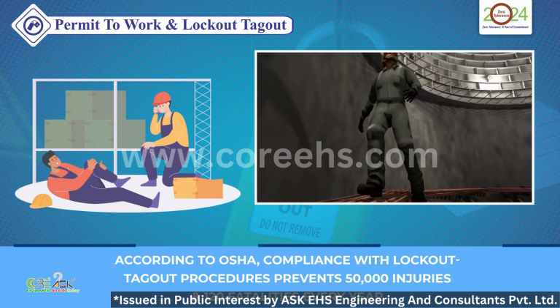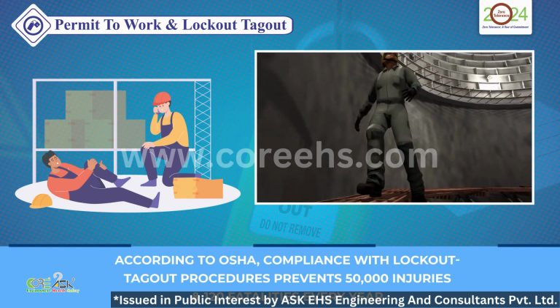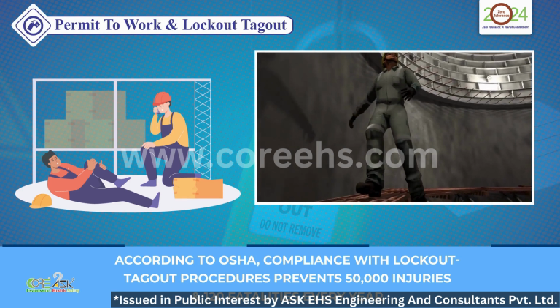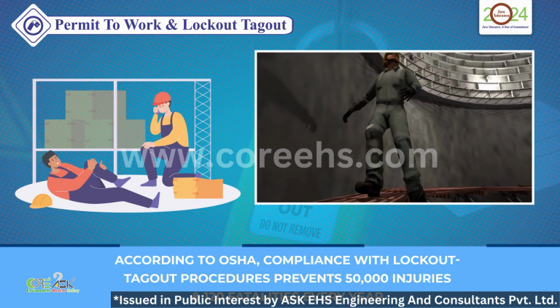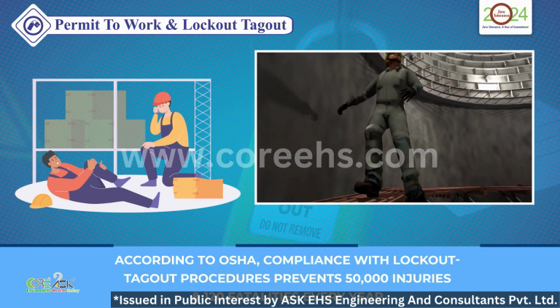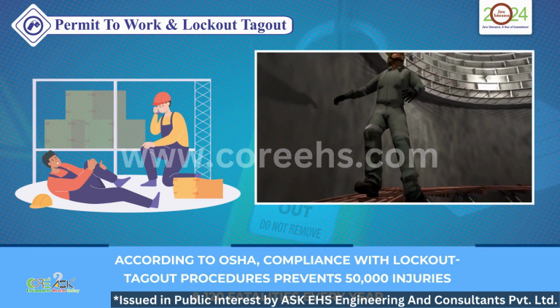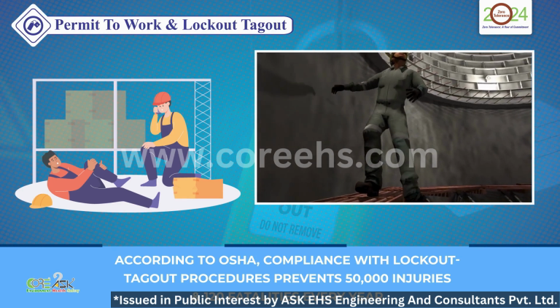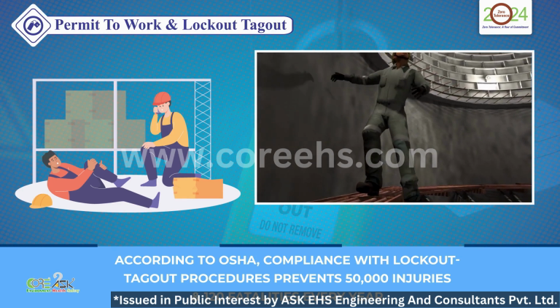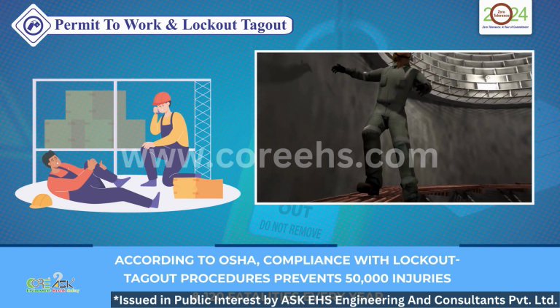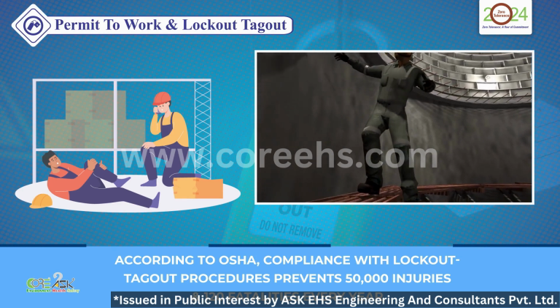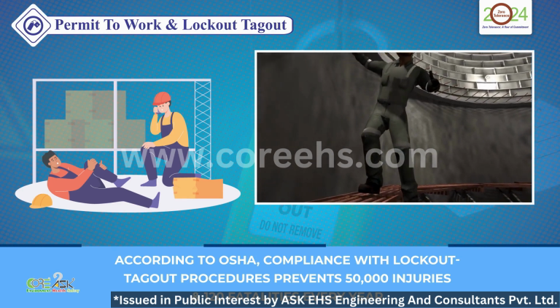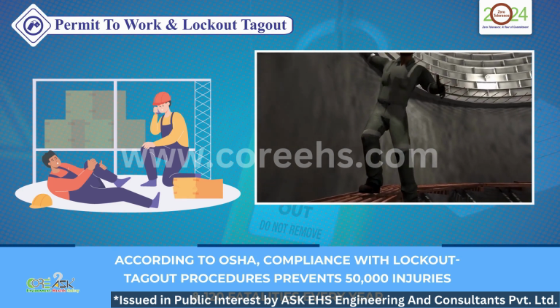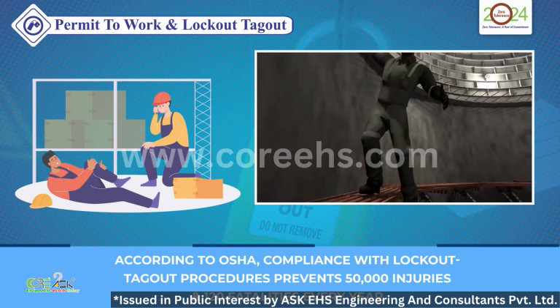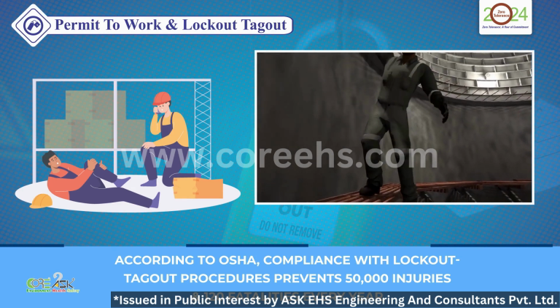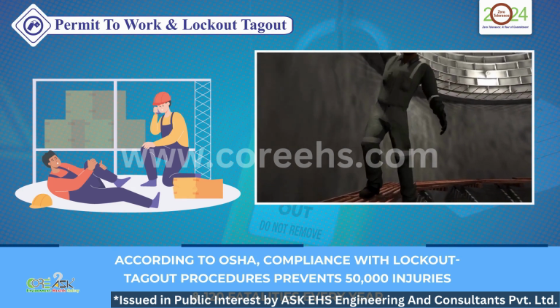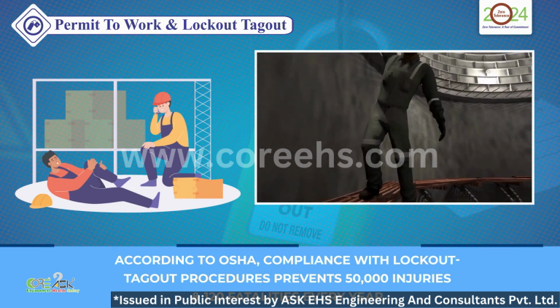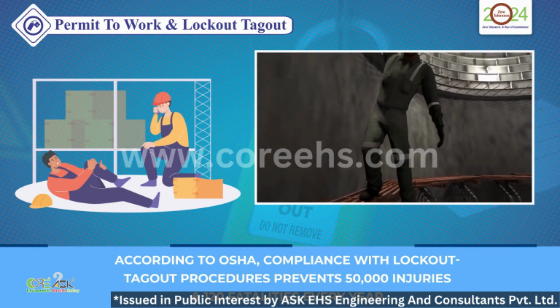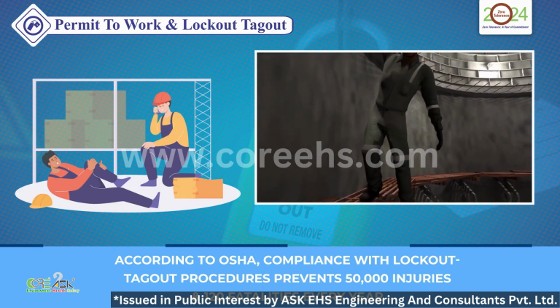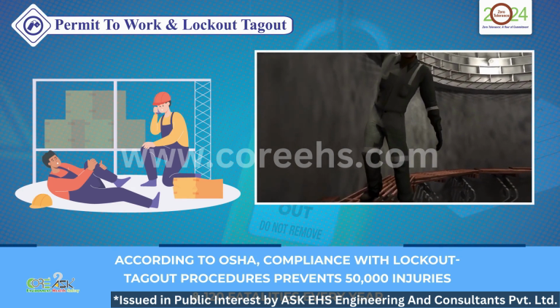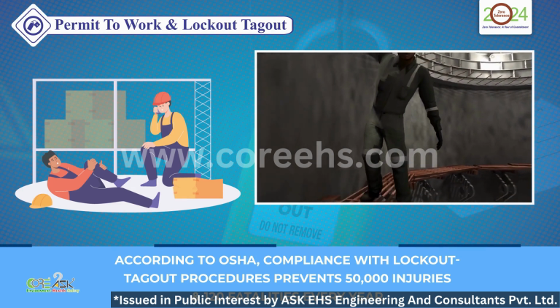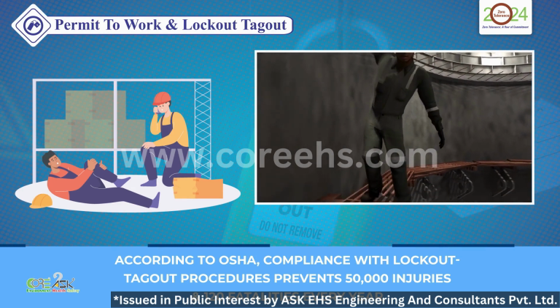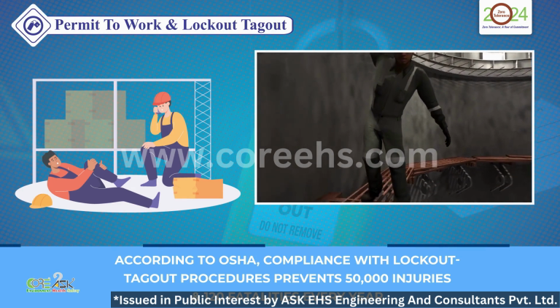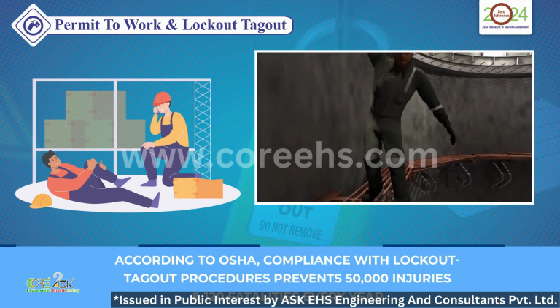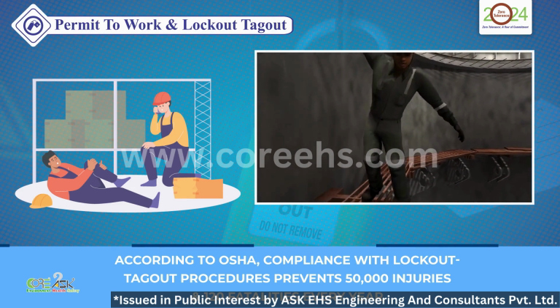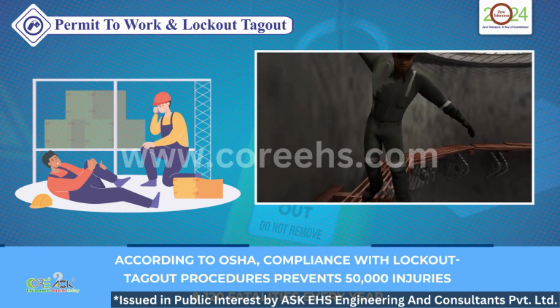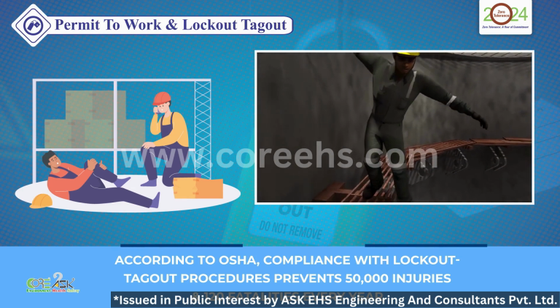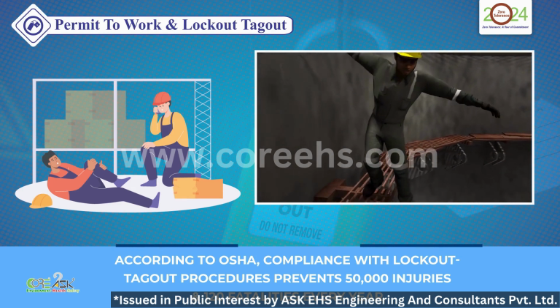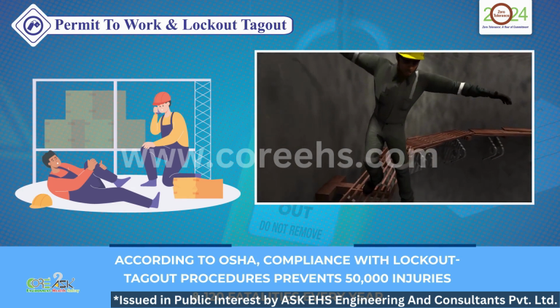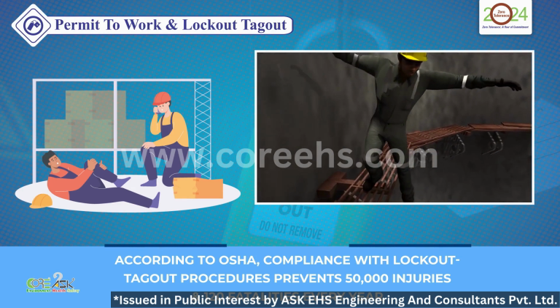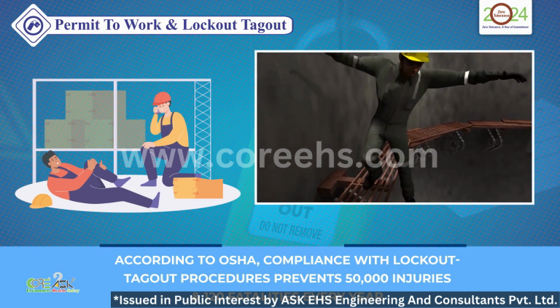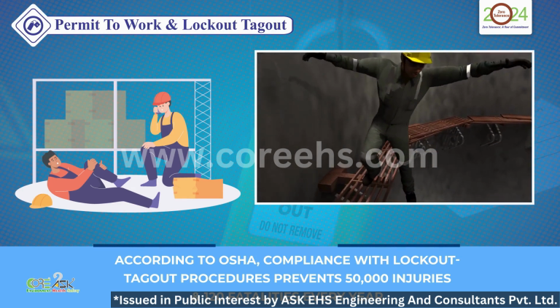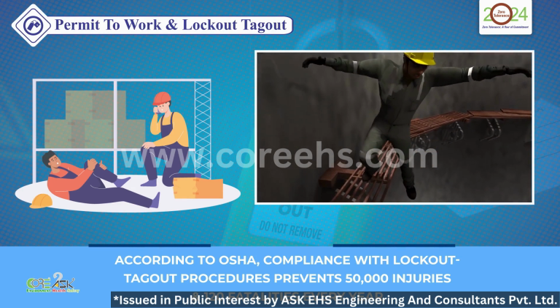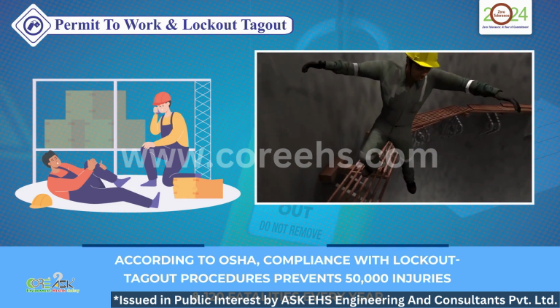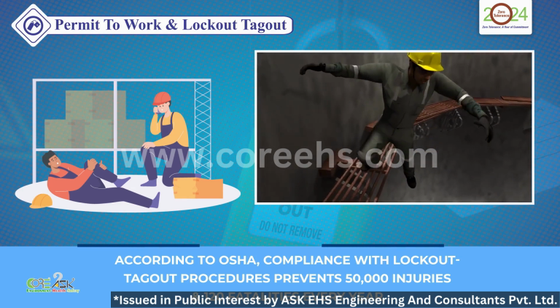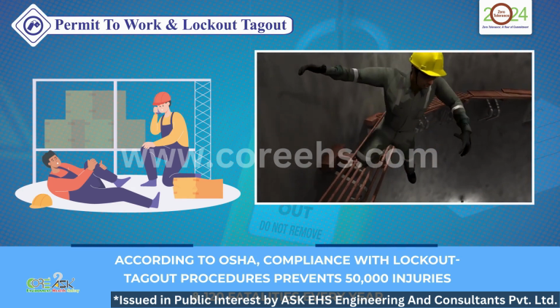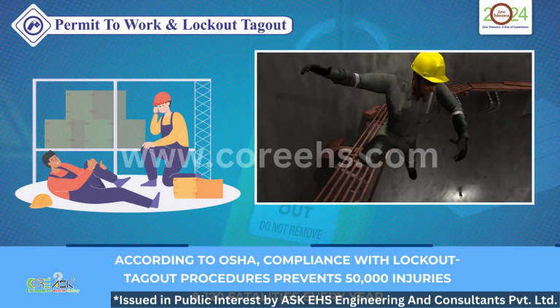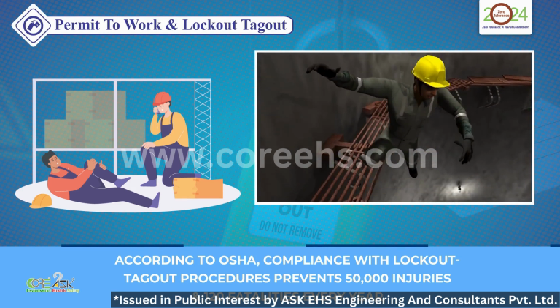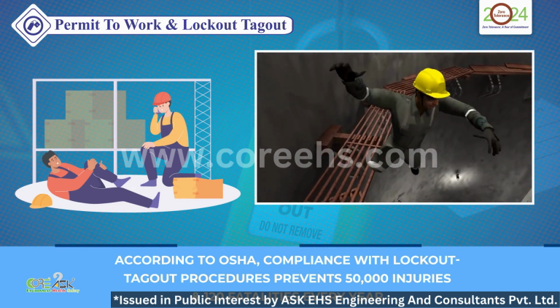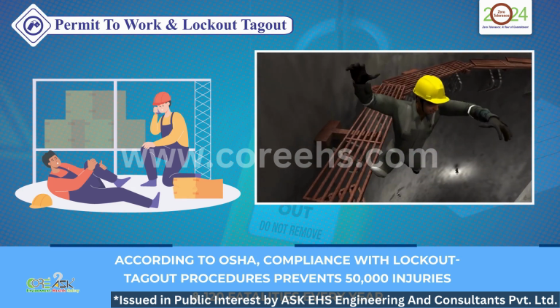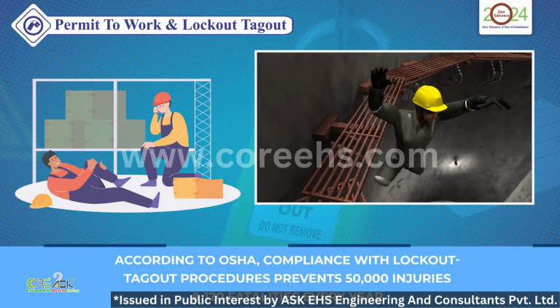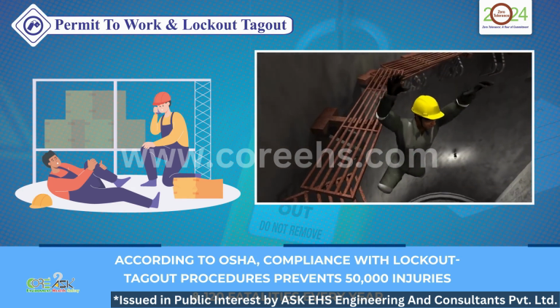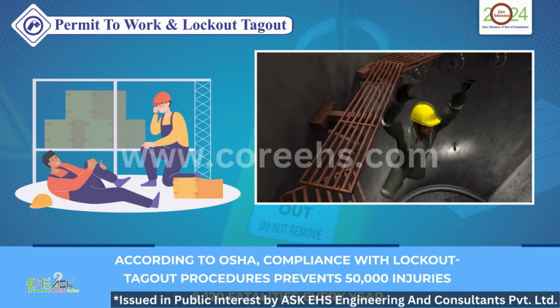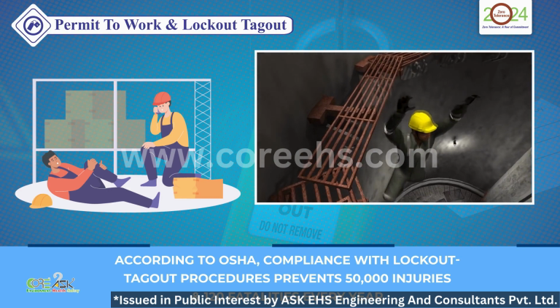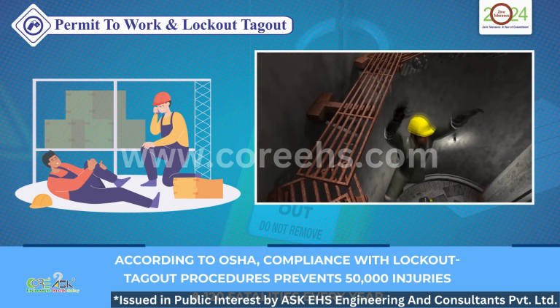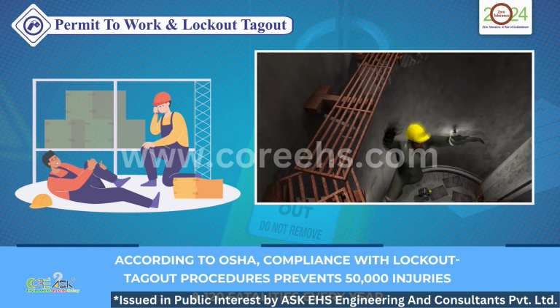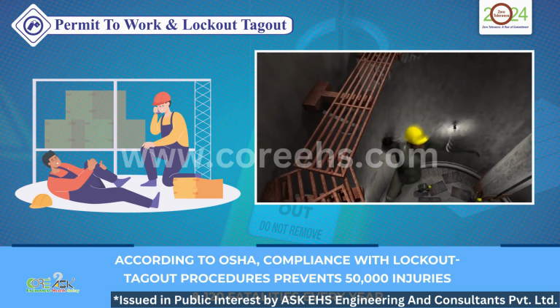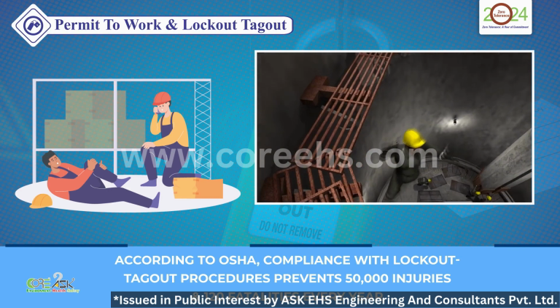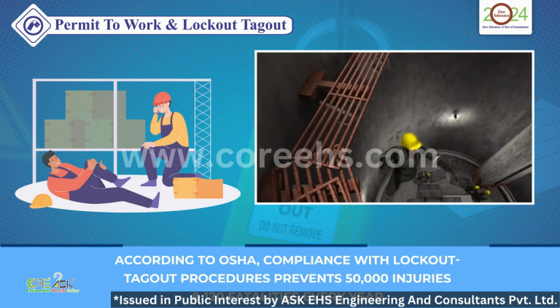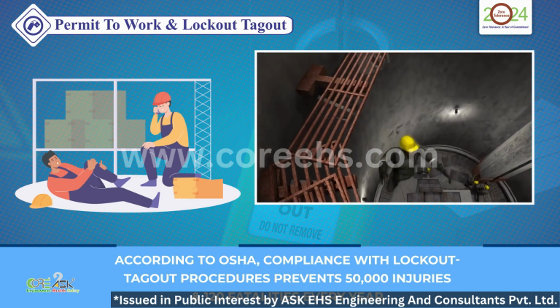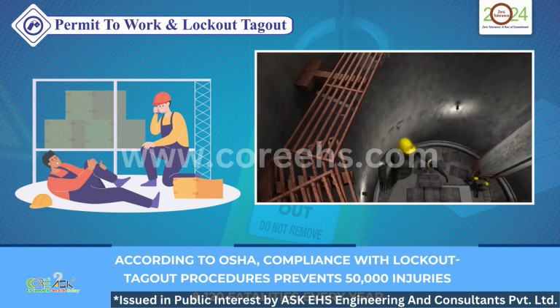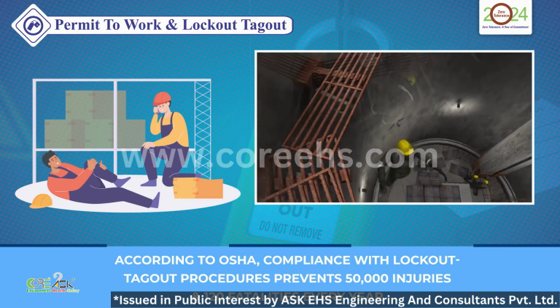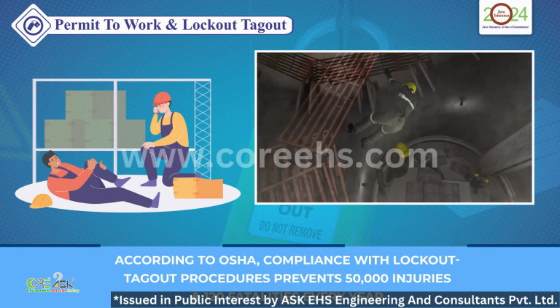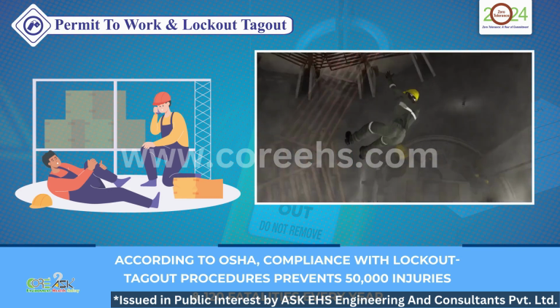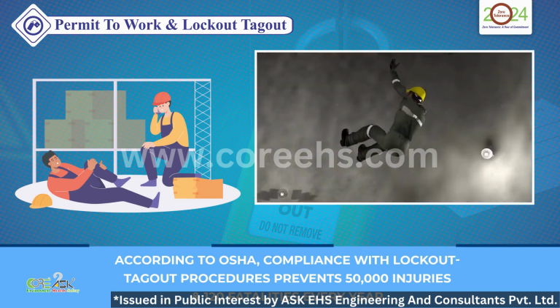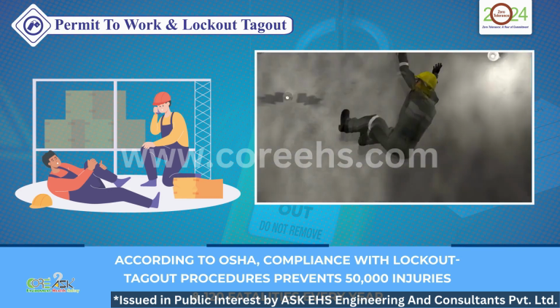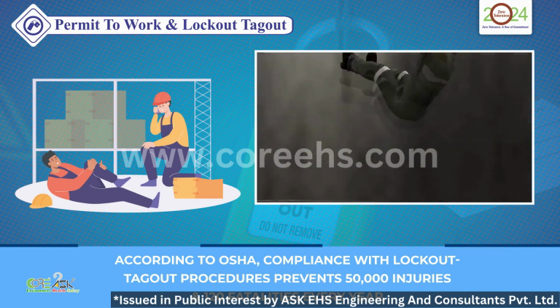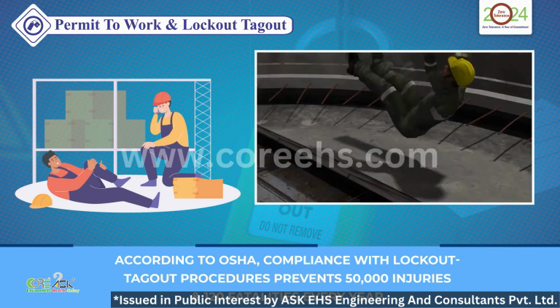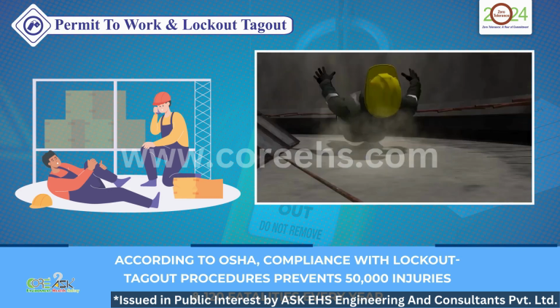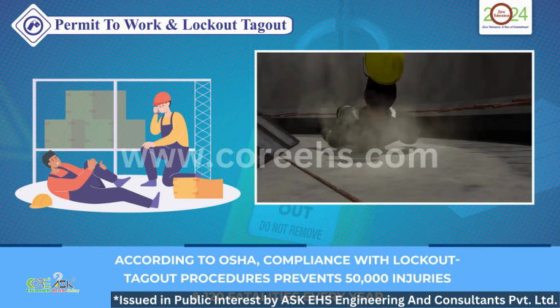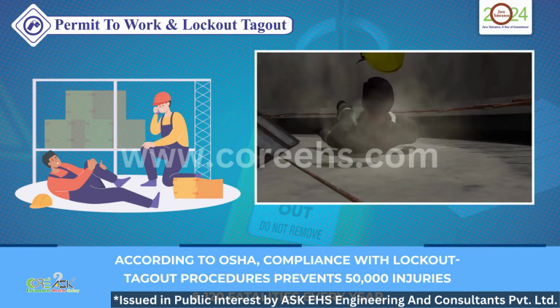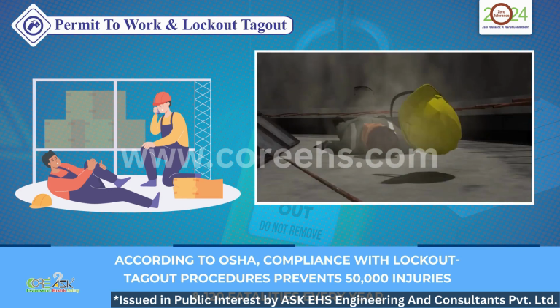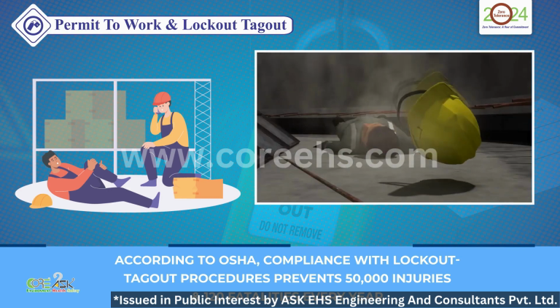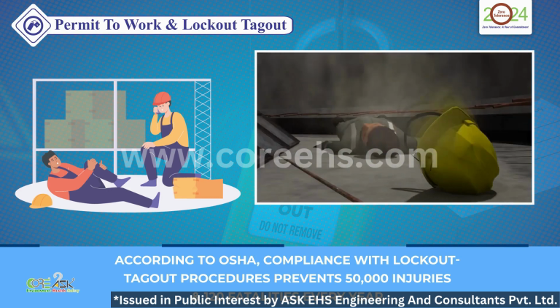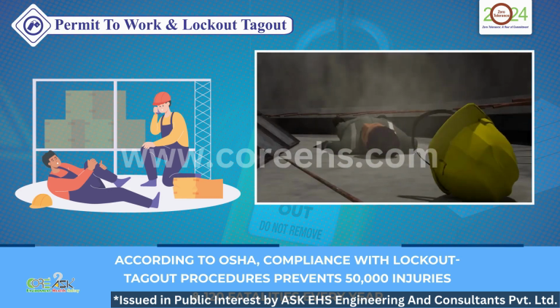Let's explore how Permit to Work (PTW) and Lockout-Tagout (LOTO) play a crucial role in workplace safety.